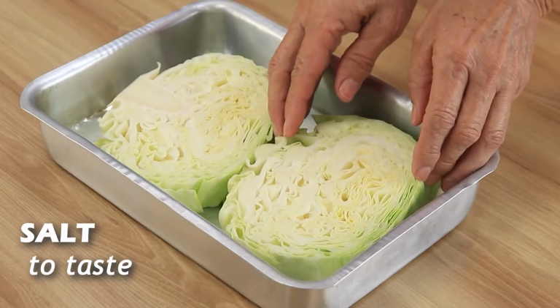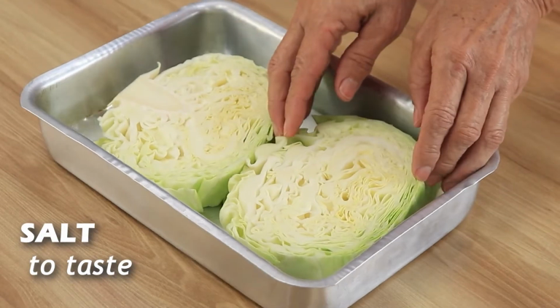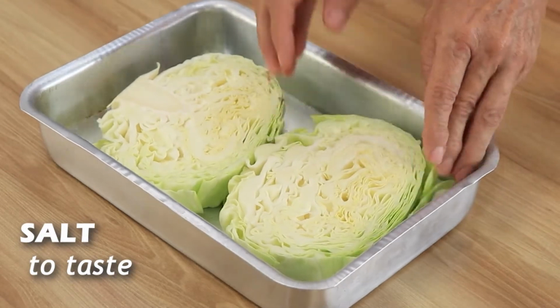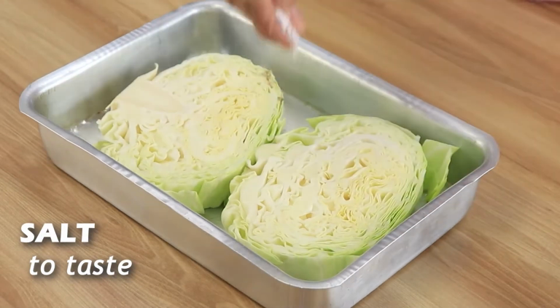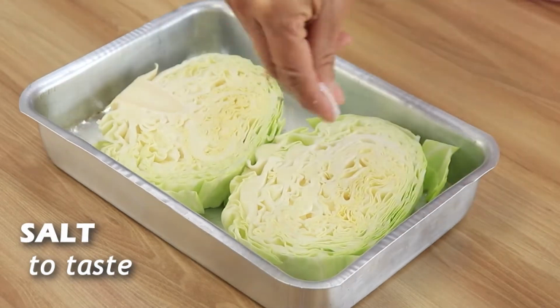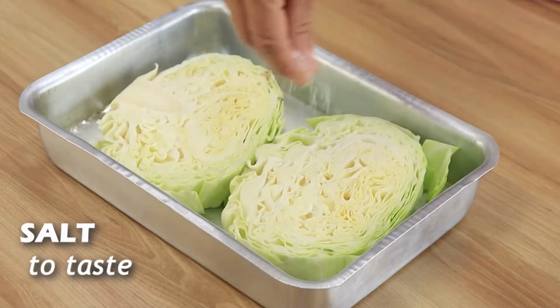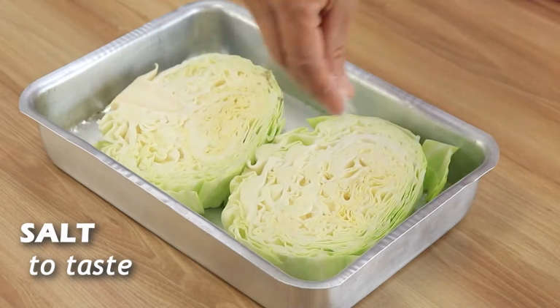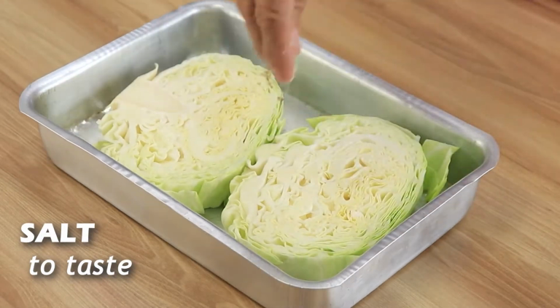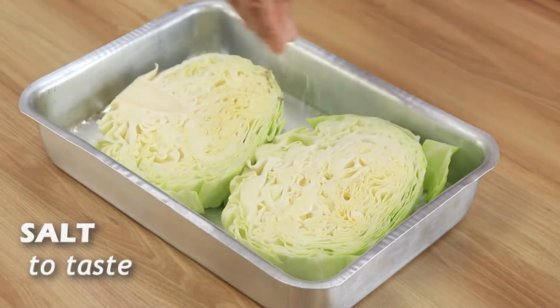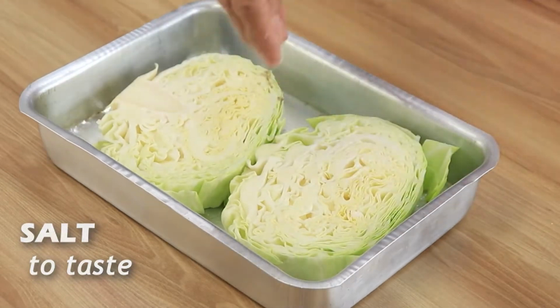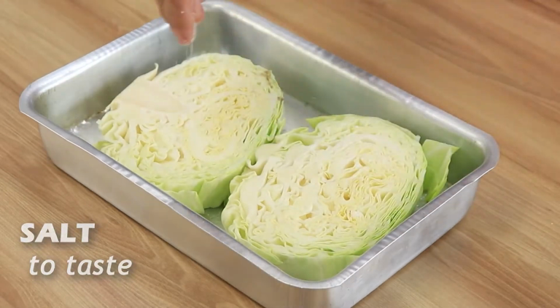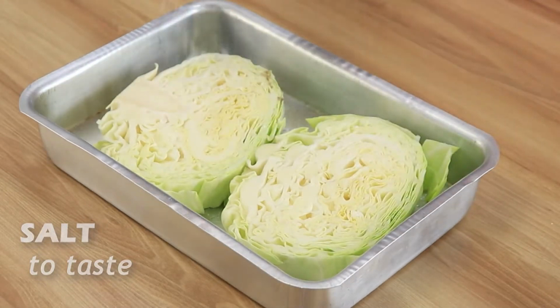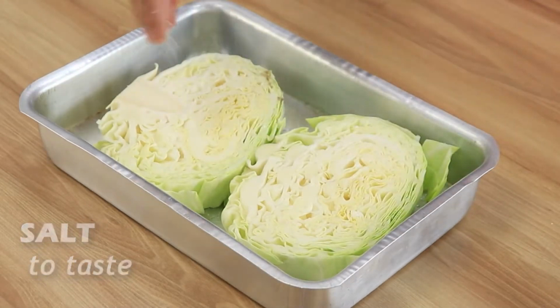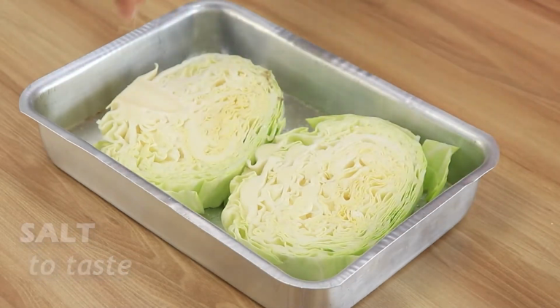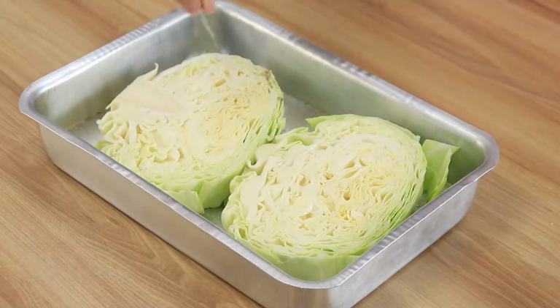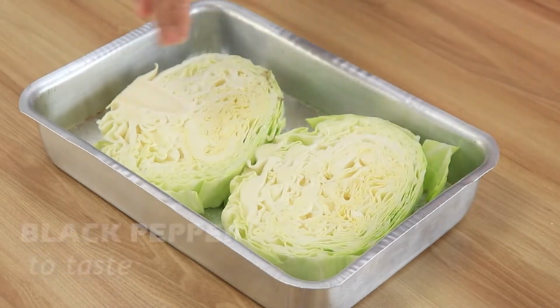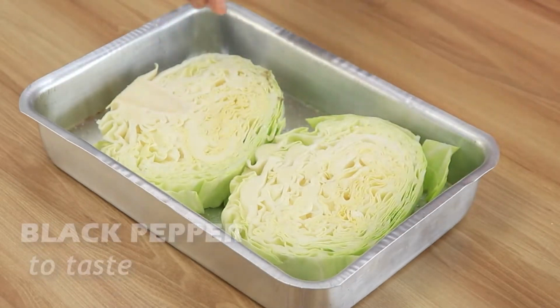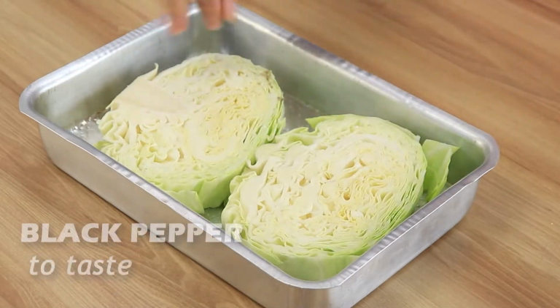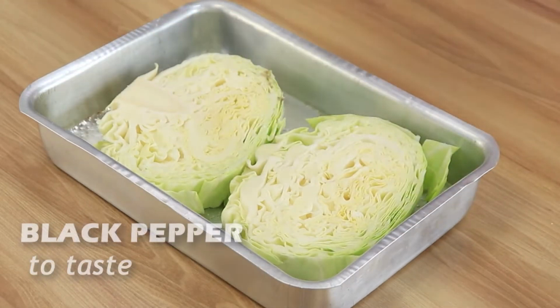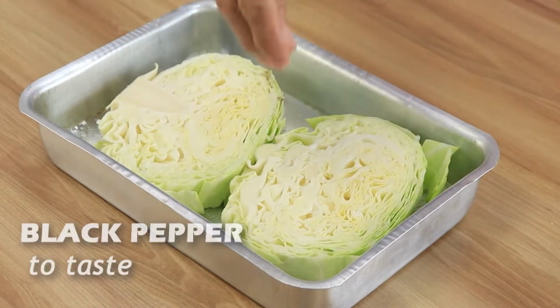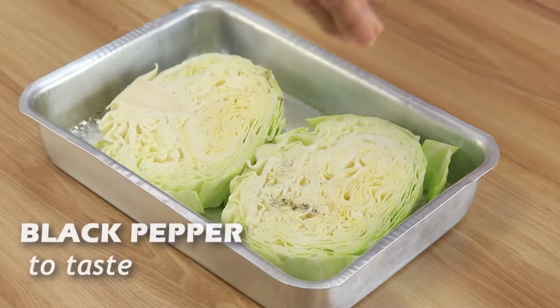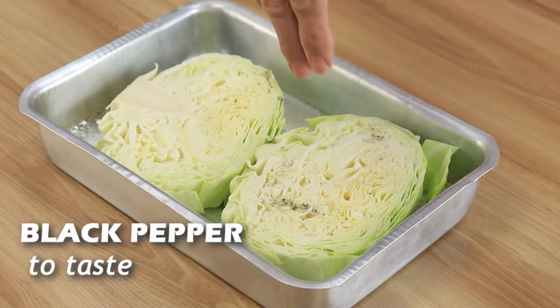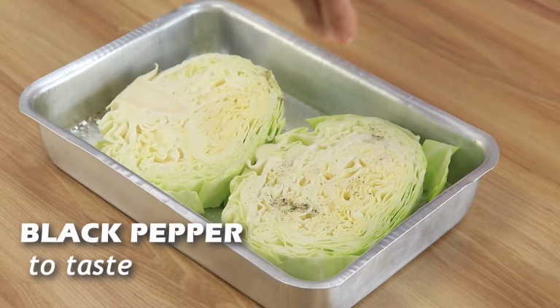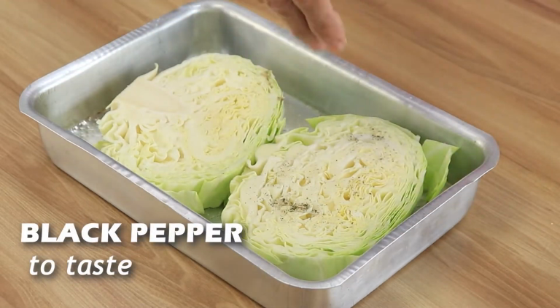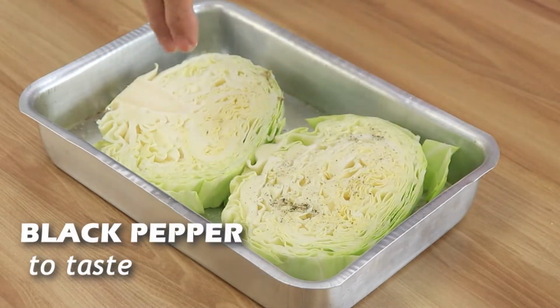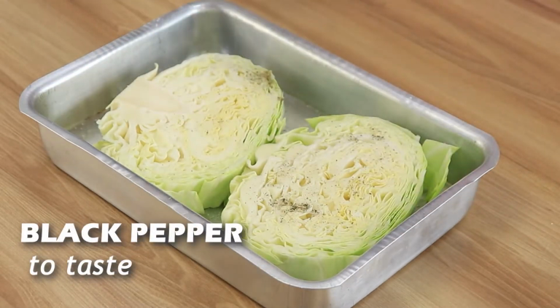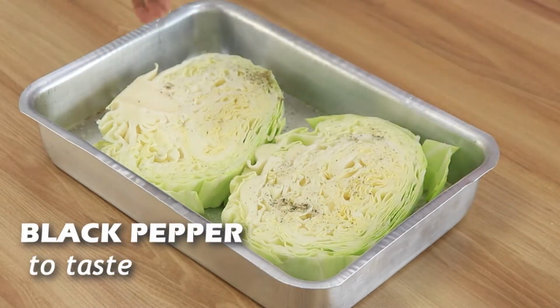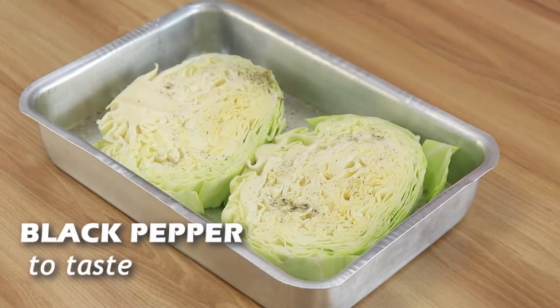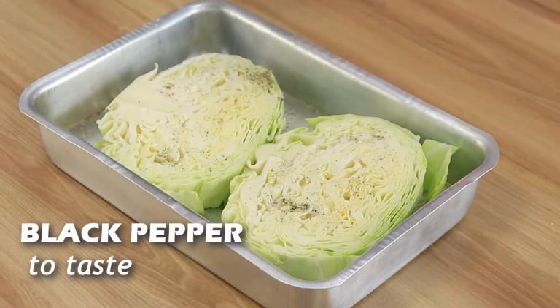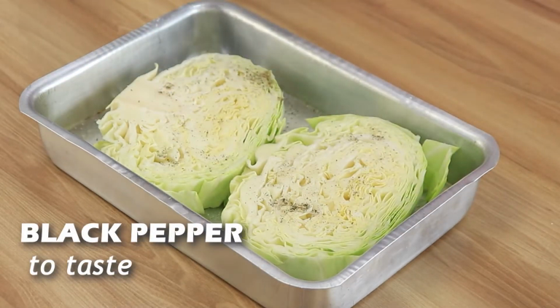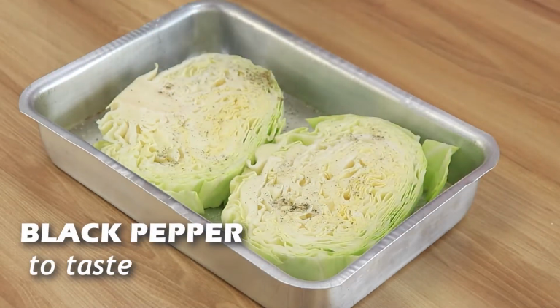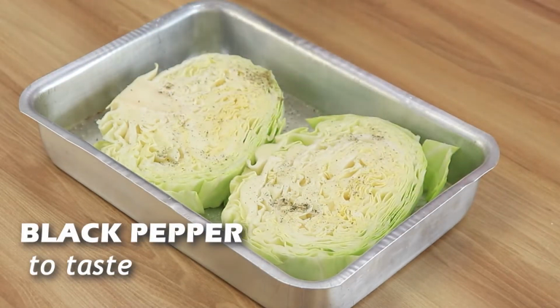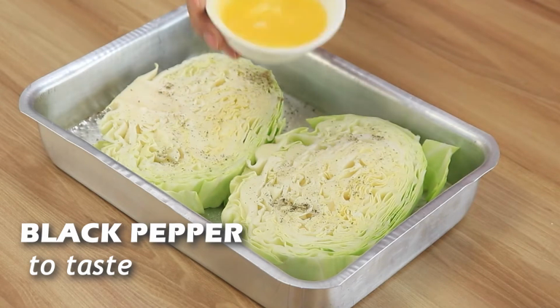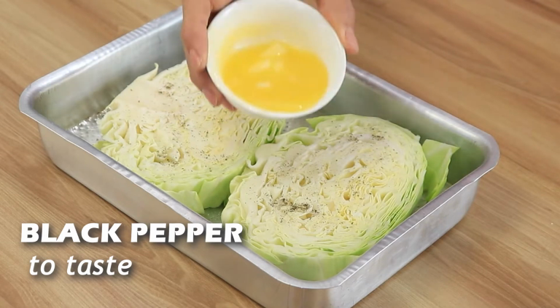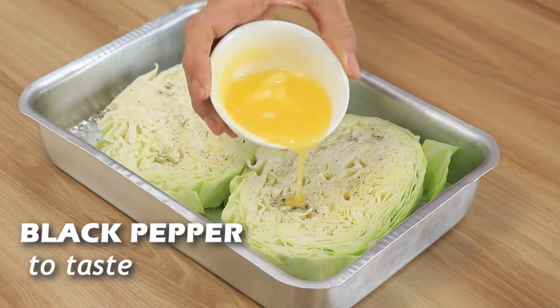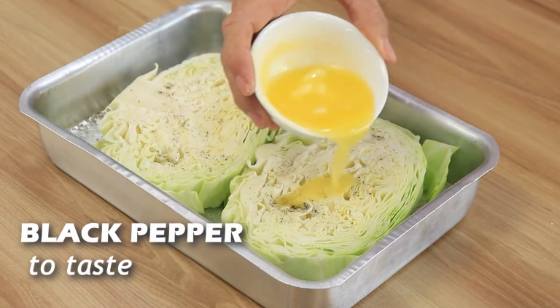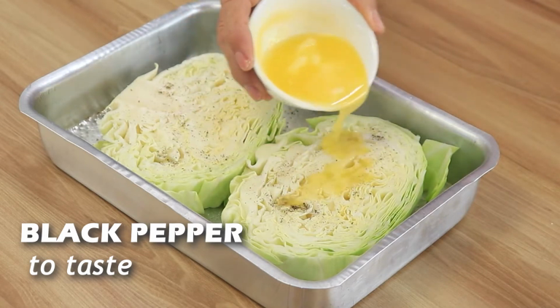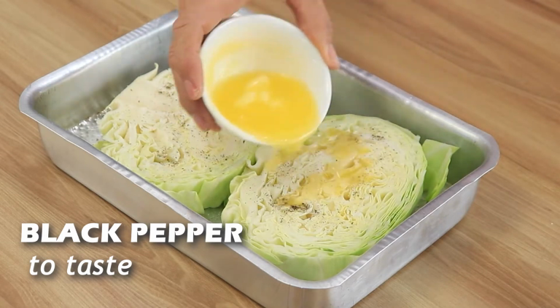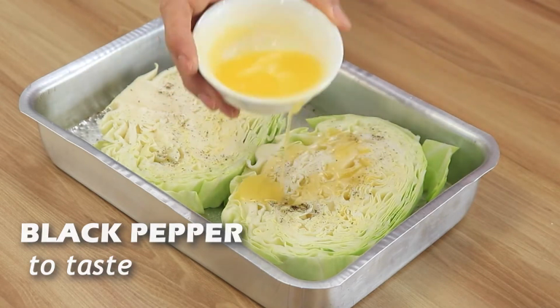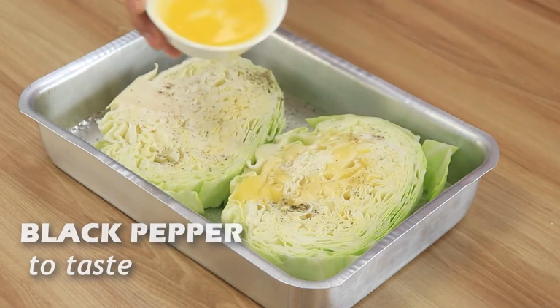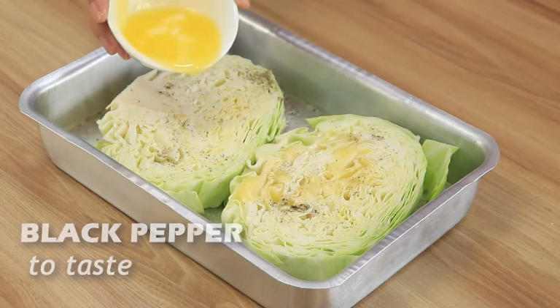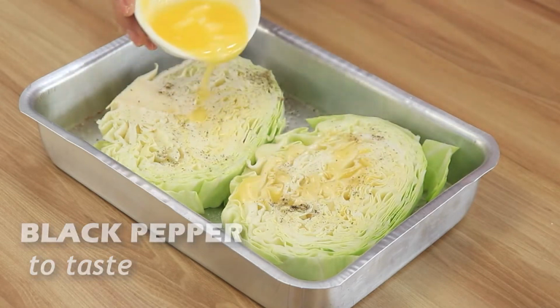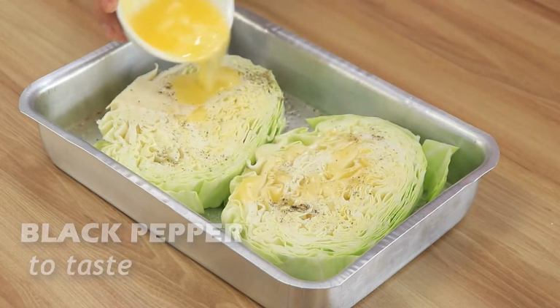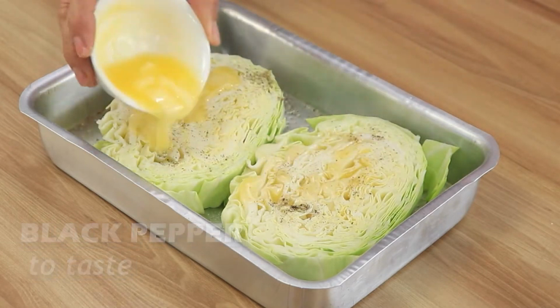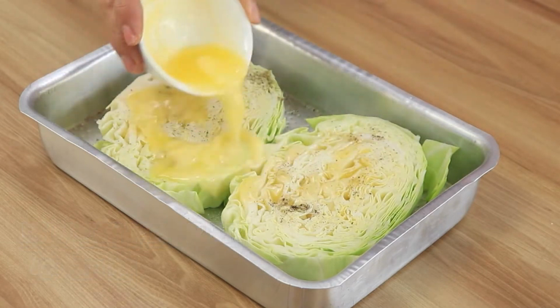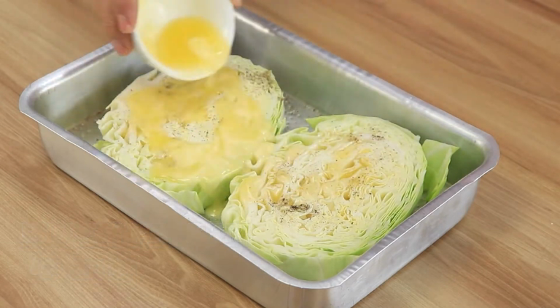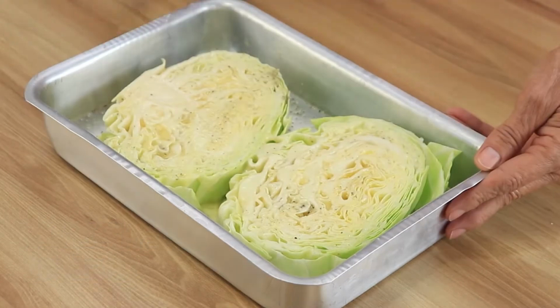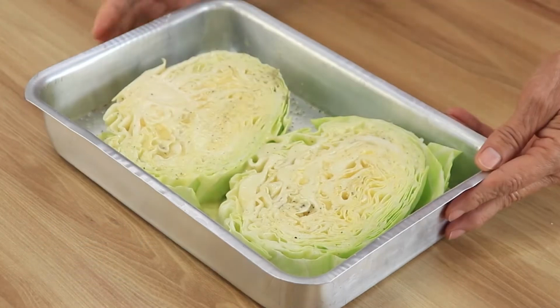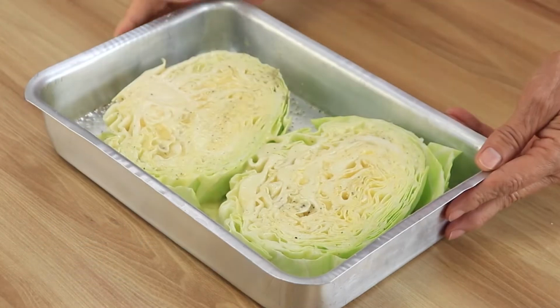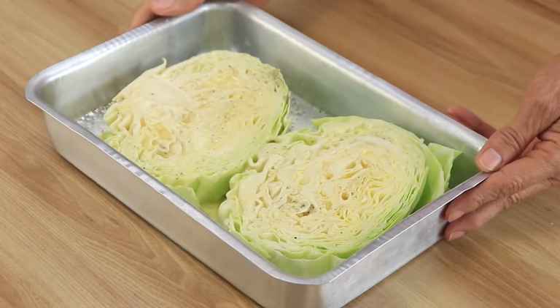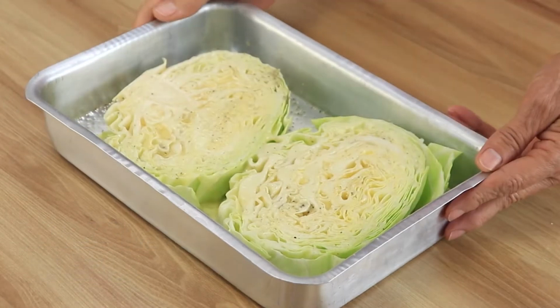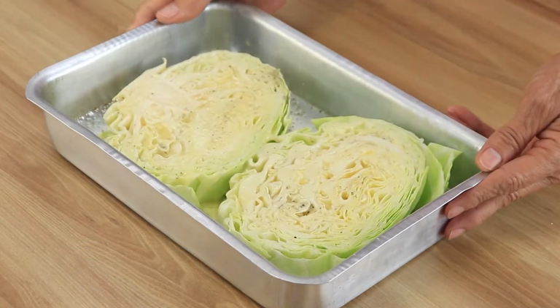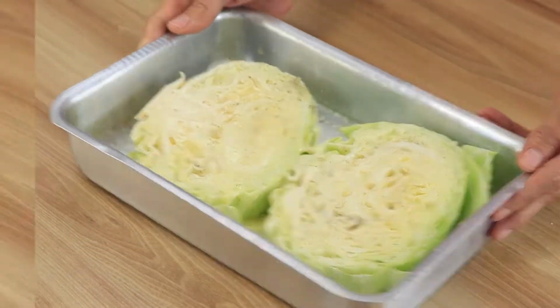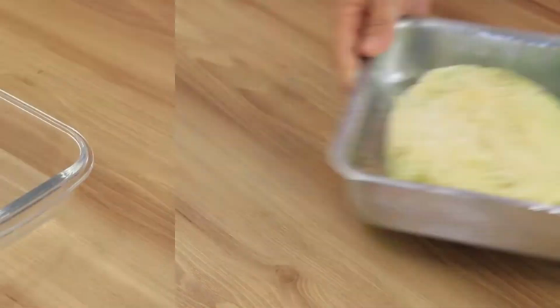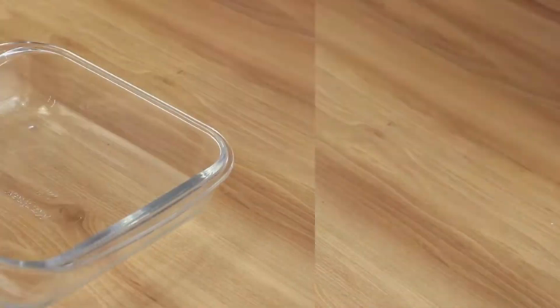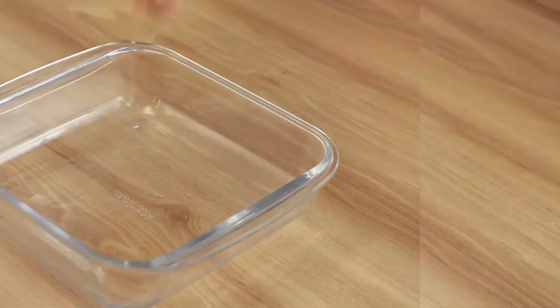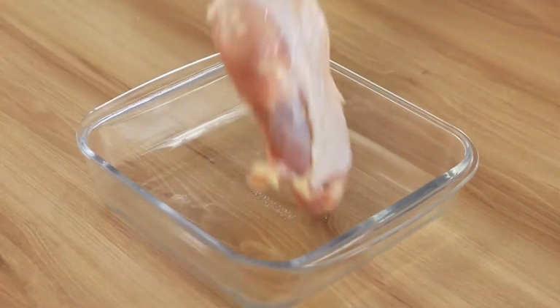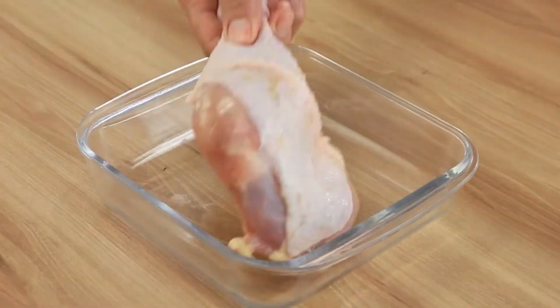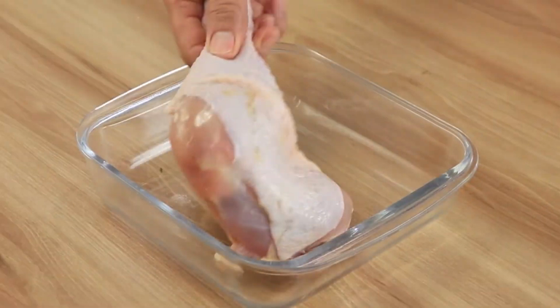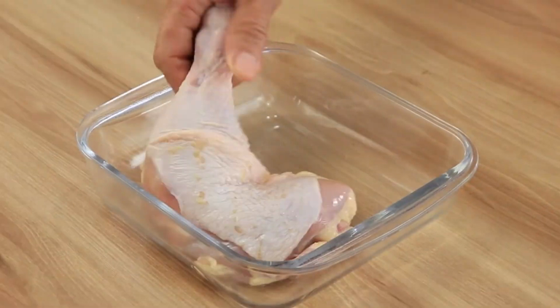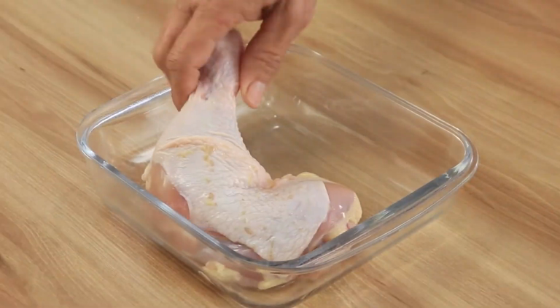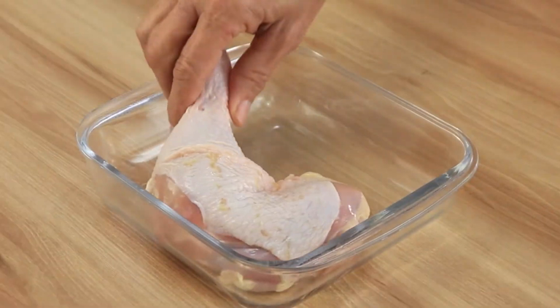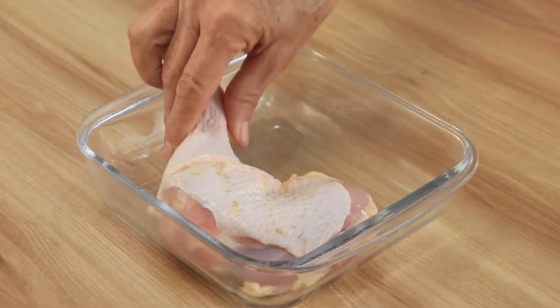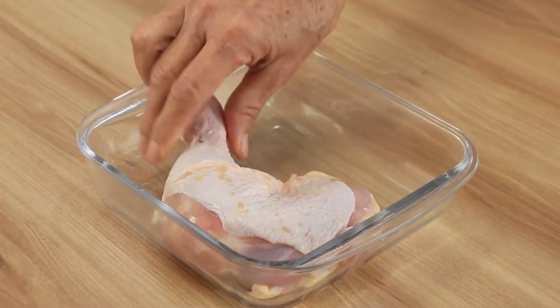Add some salt and black pepper to taste. Then add melted butter and brush it to grease all the cabbage.